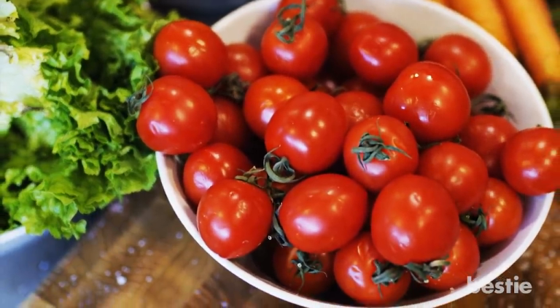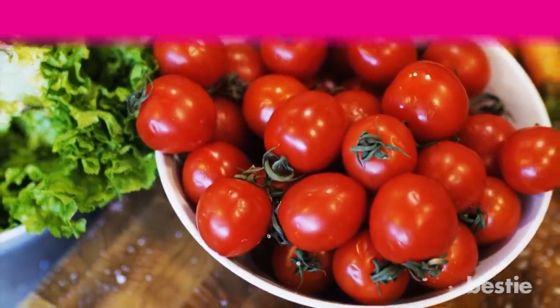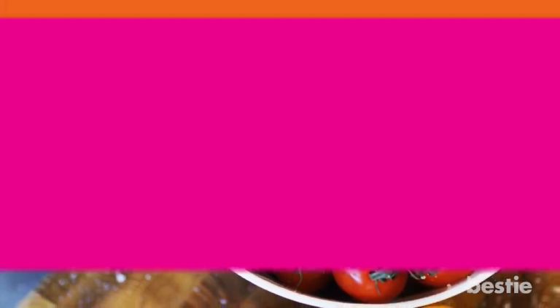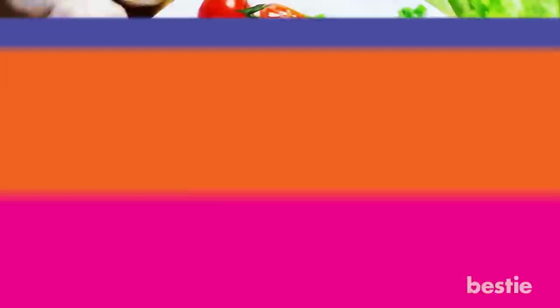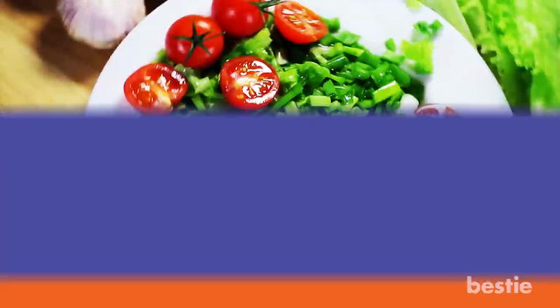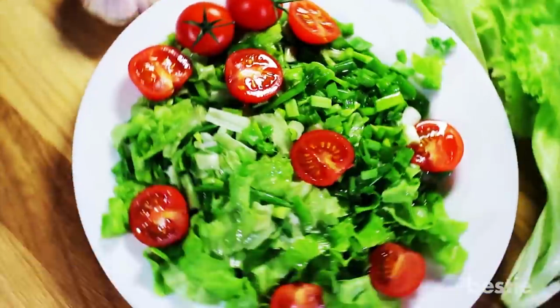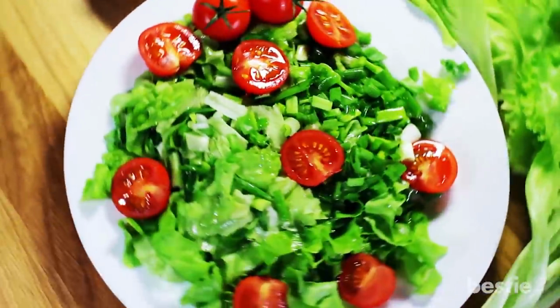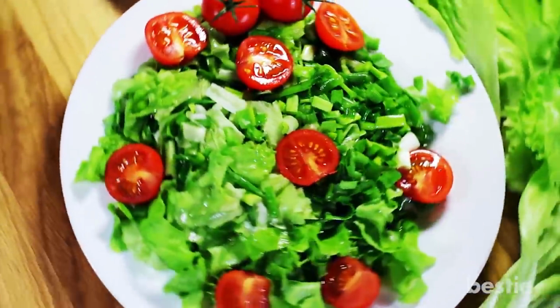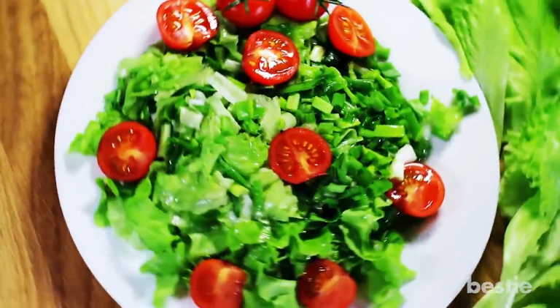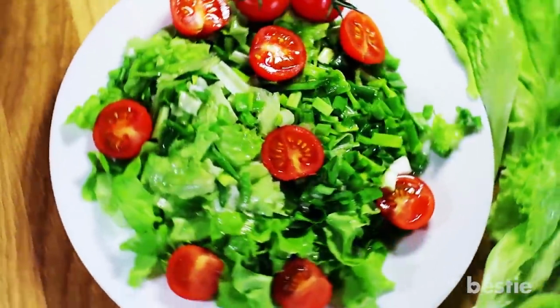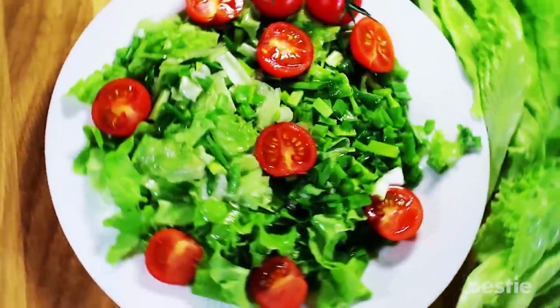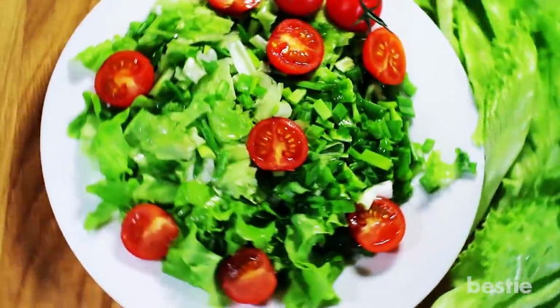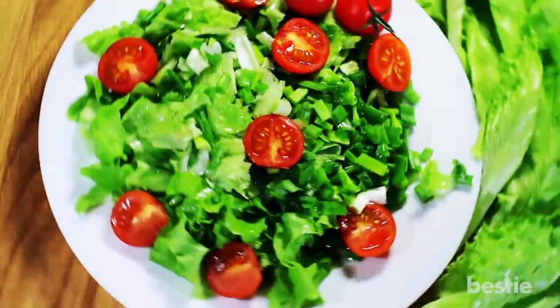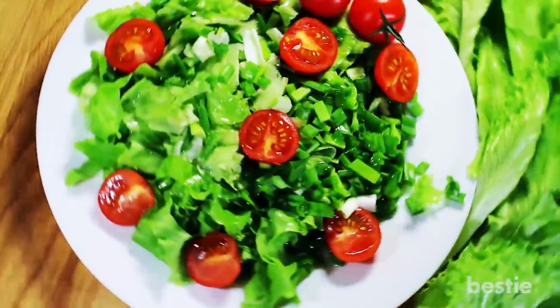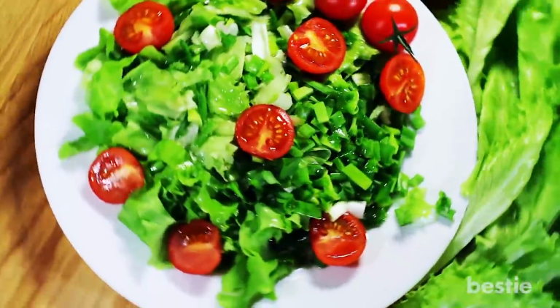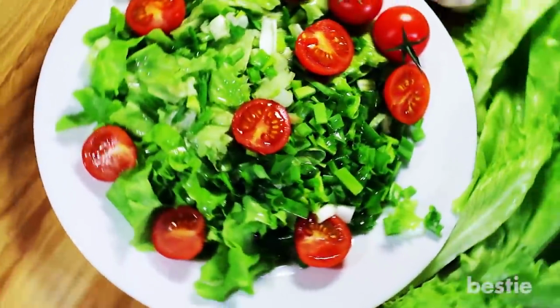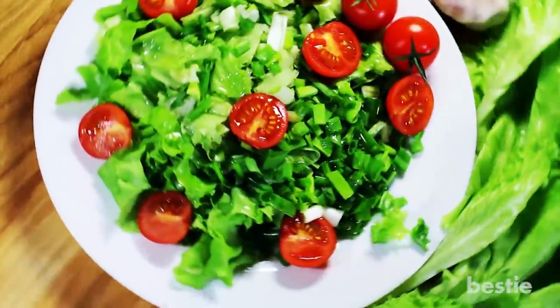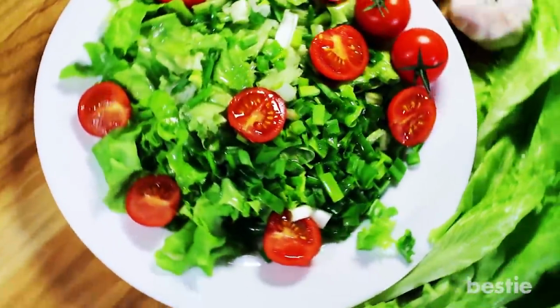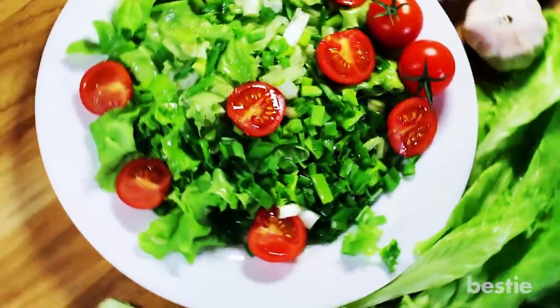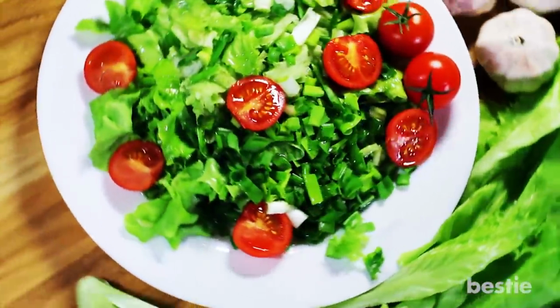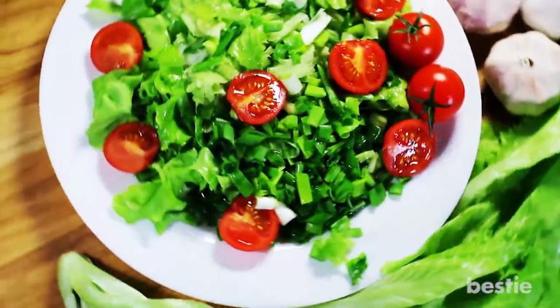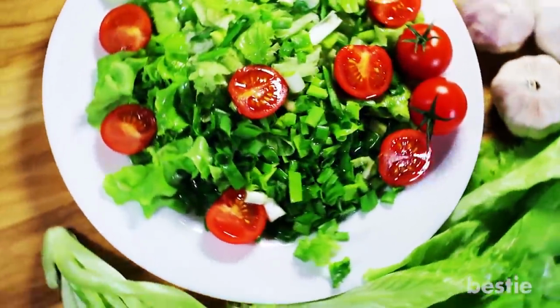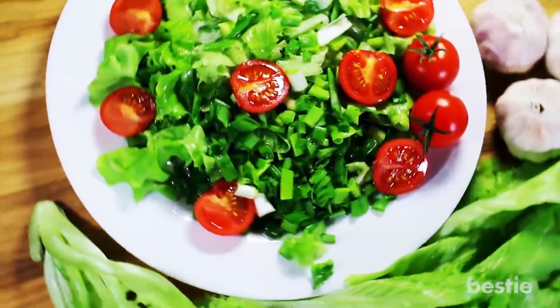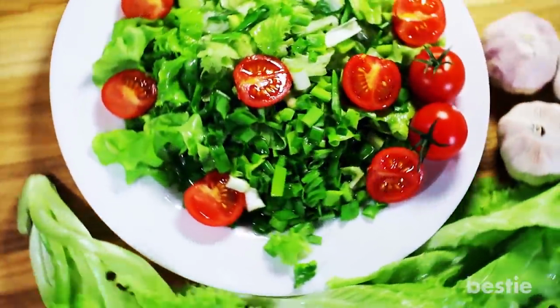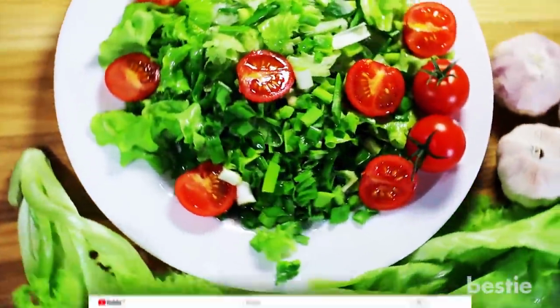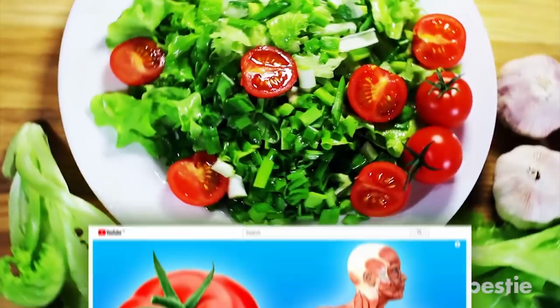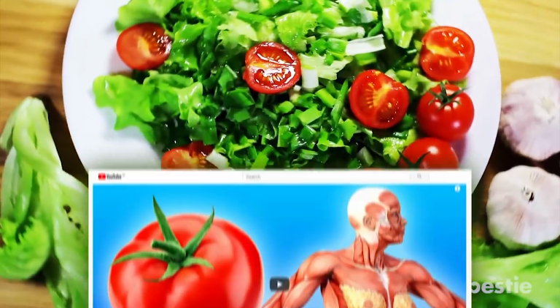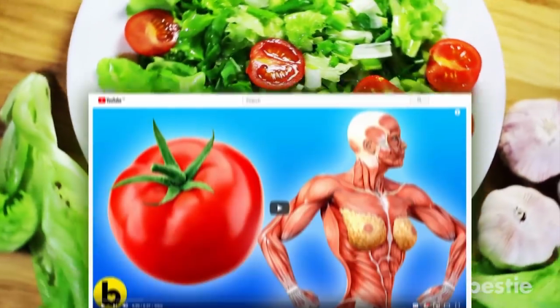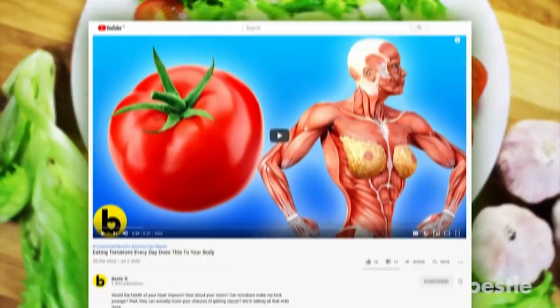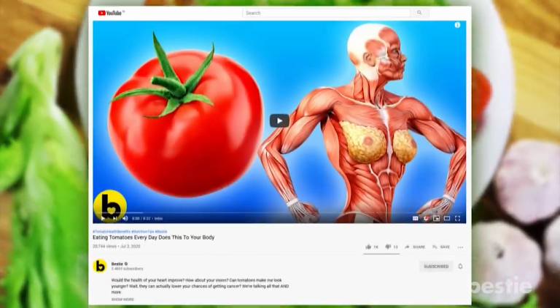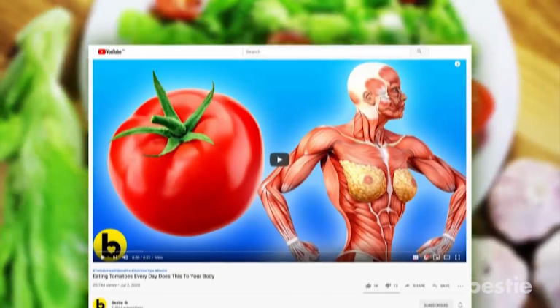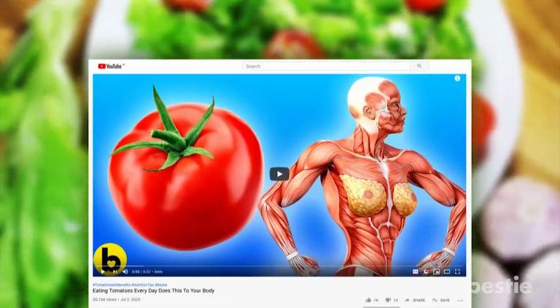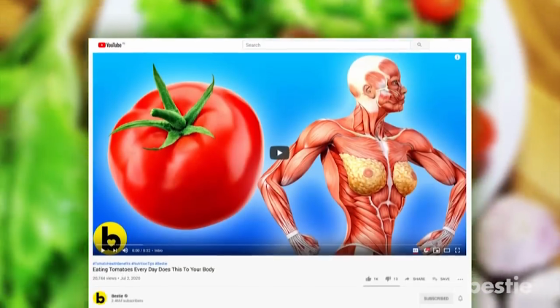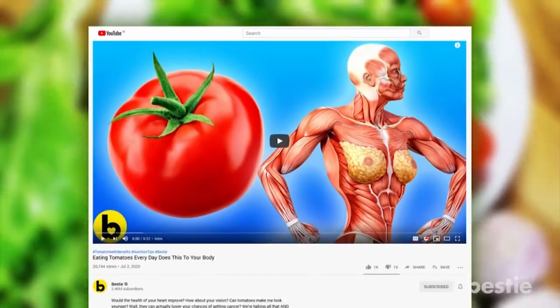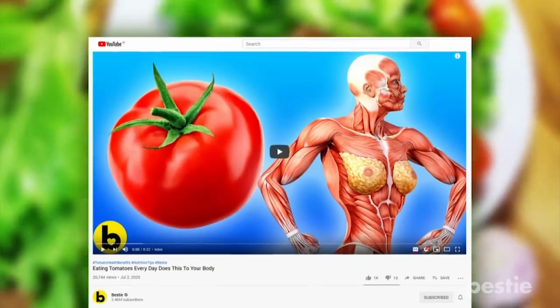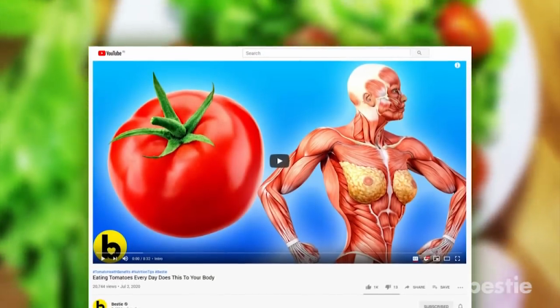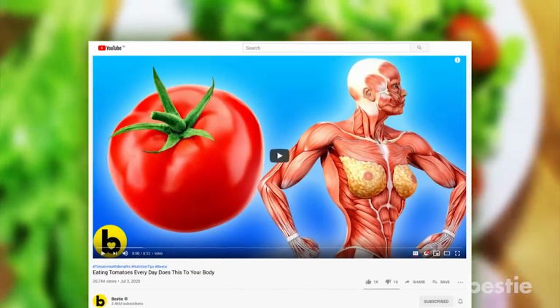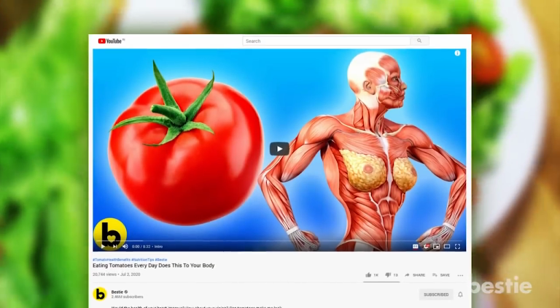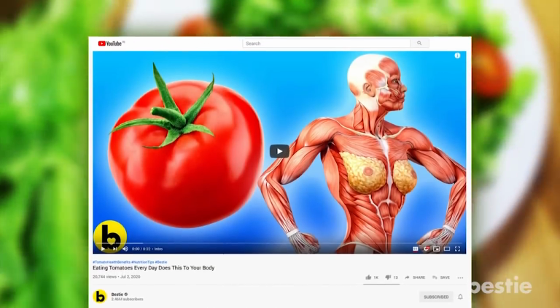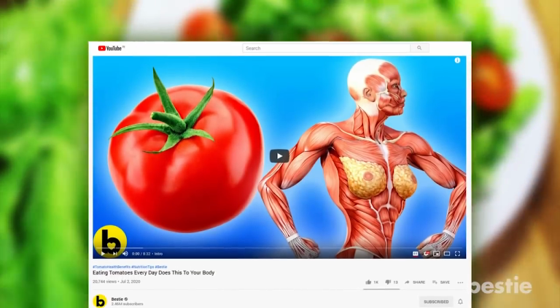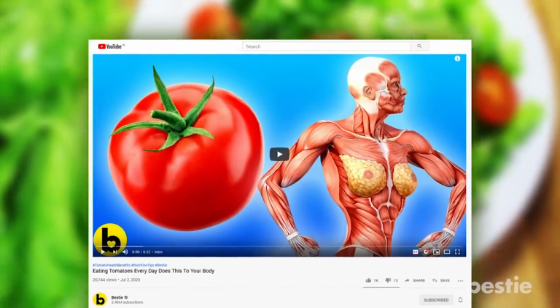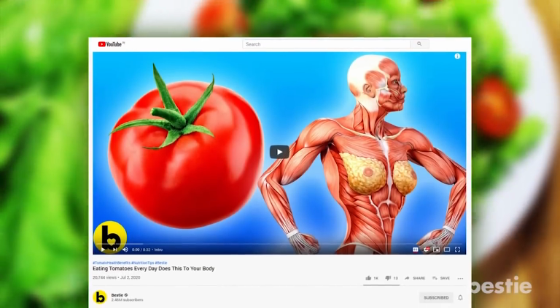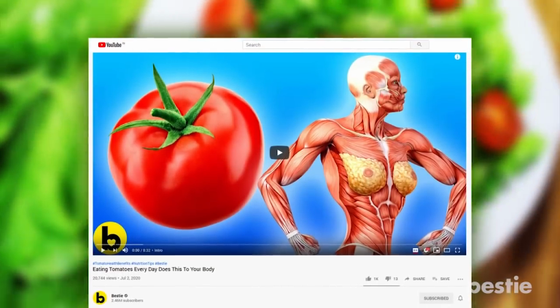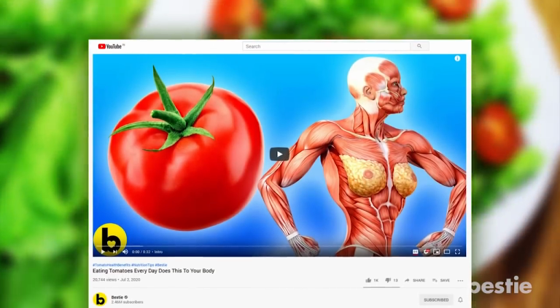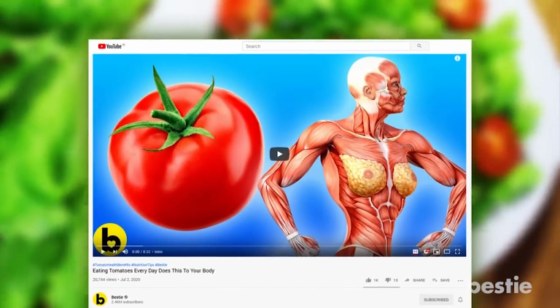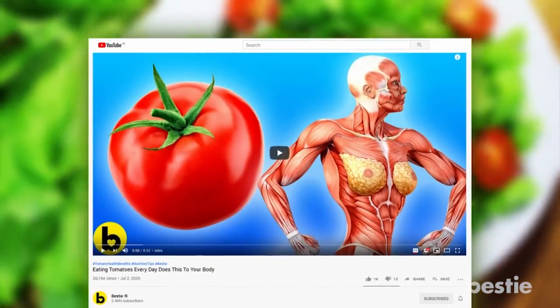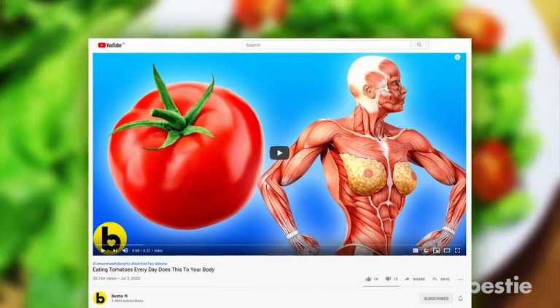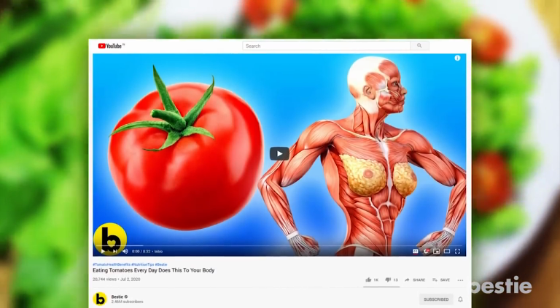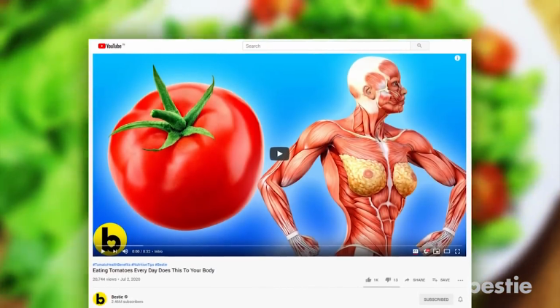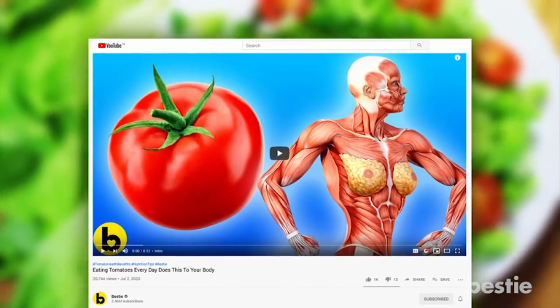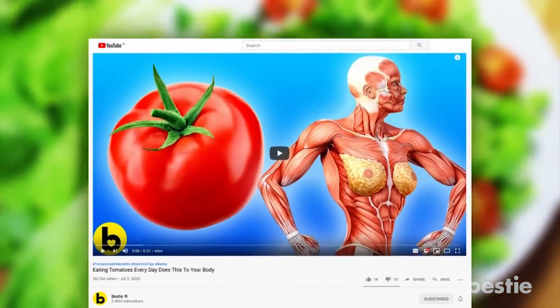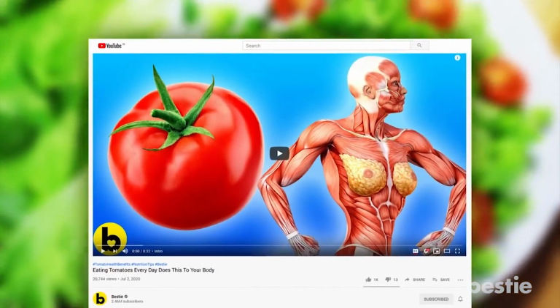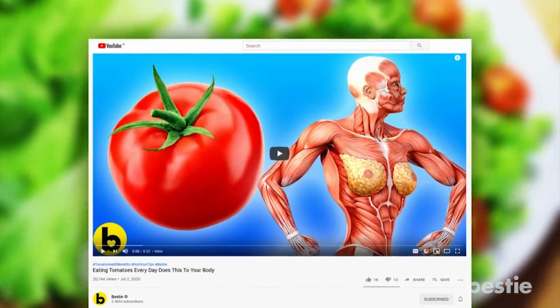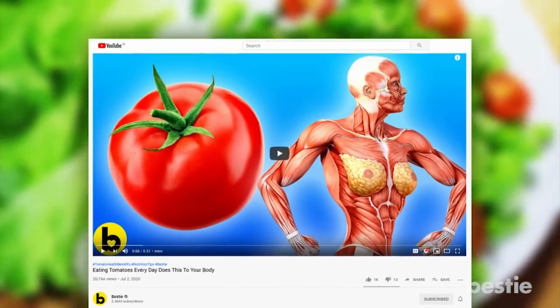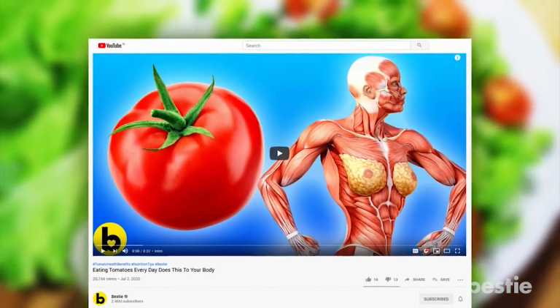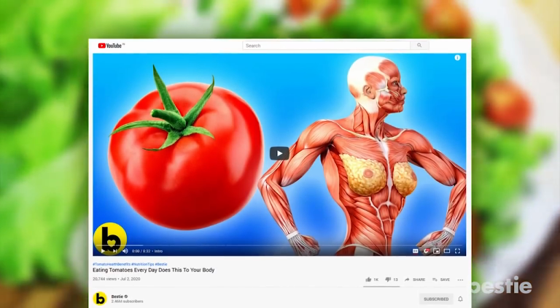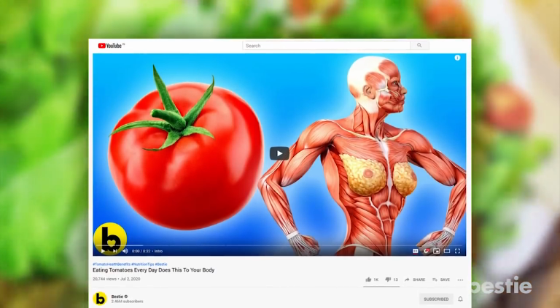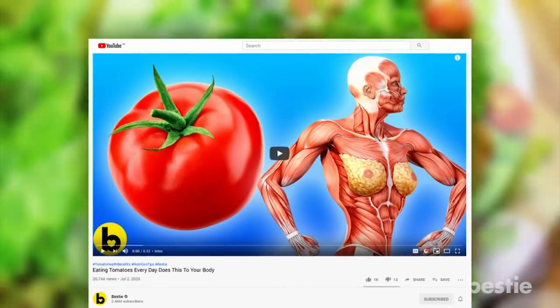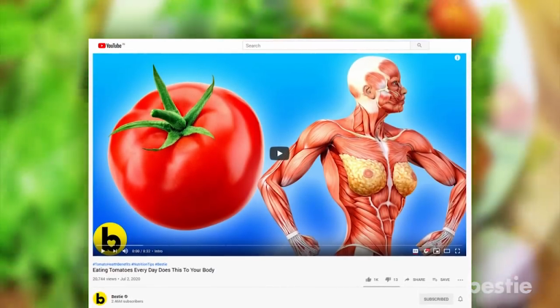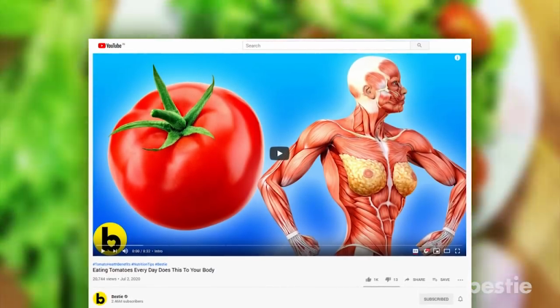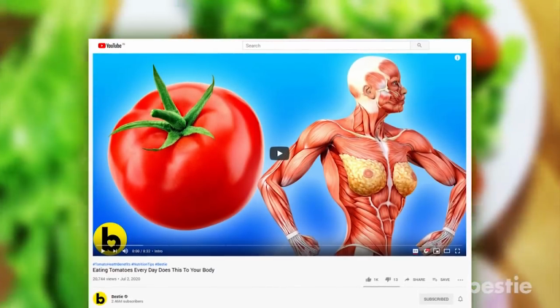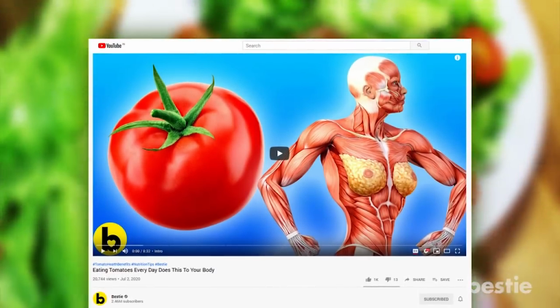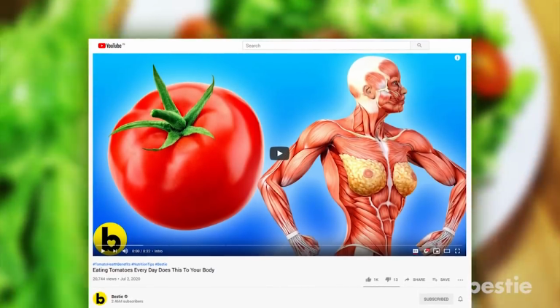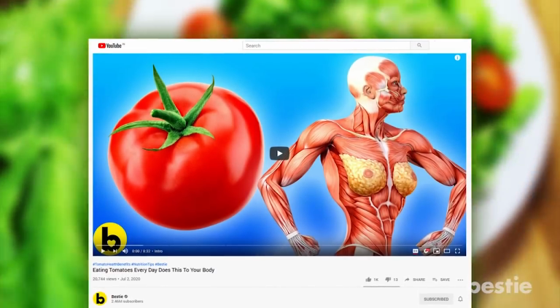There are so many reasons to include tomatoes in your diet. Watch the video titled 'Eating Tomatoes Every Day Will Do This To Your Body' to learn all about them.